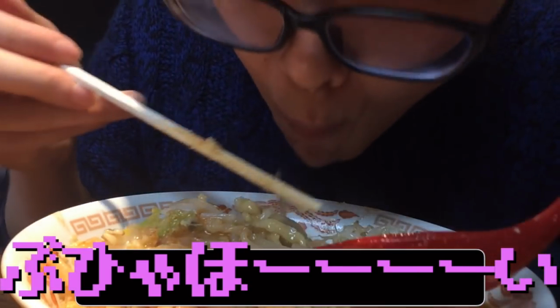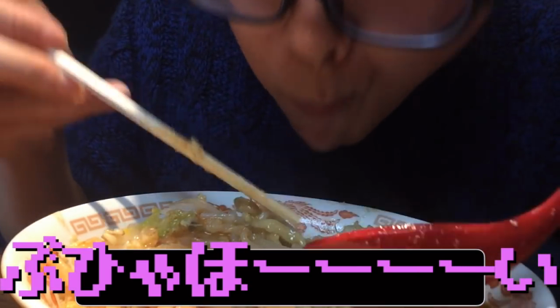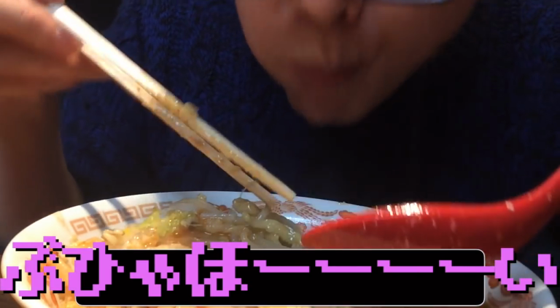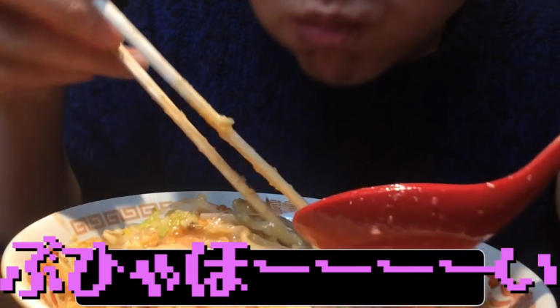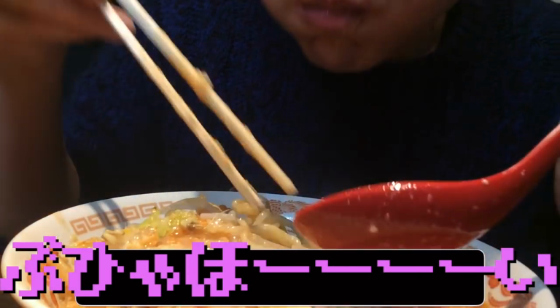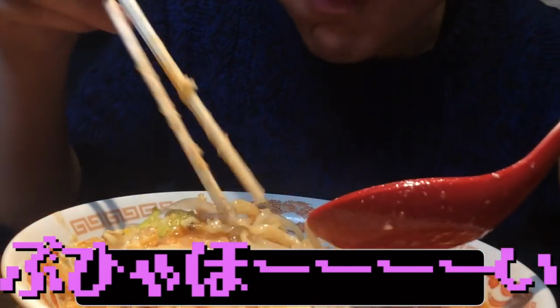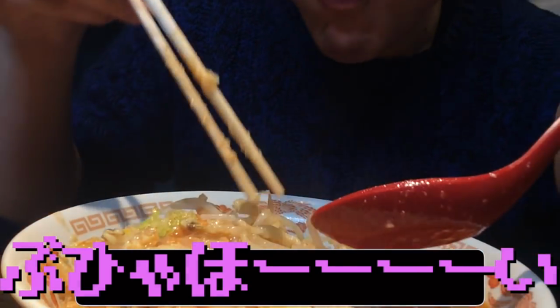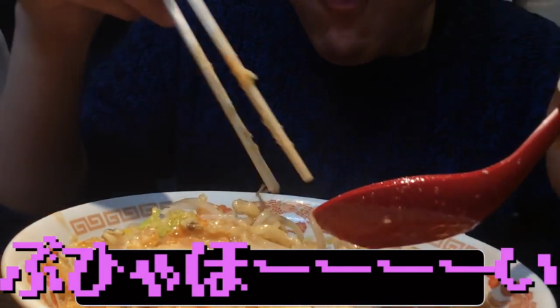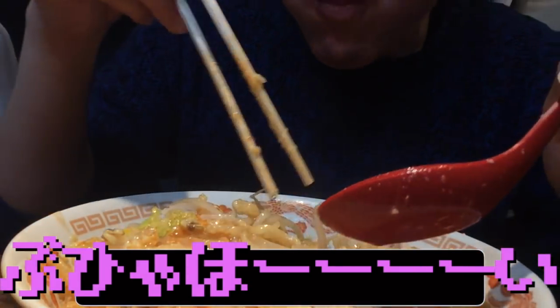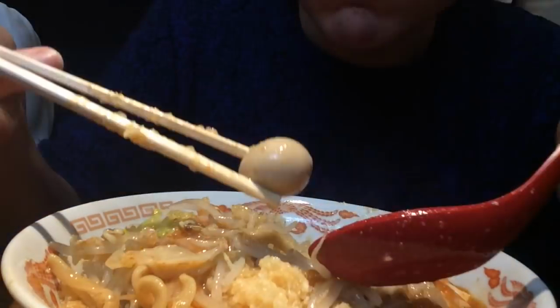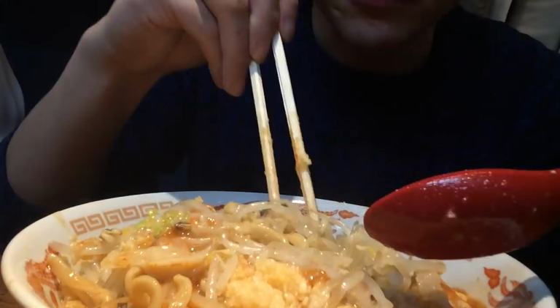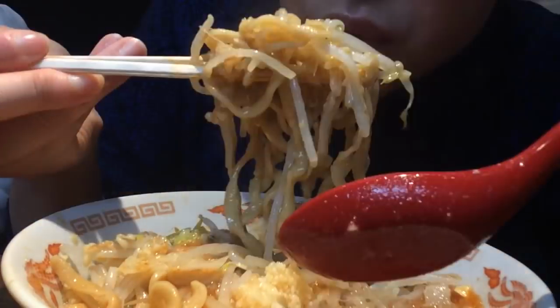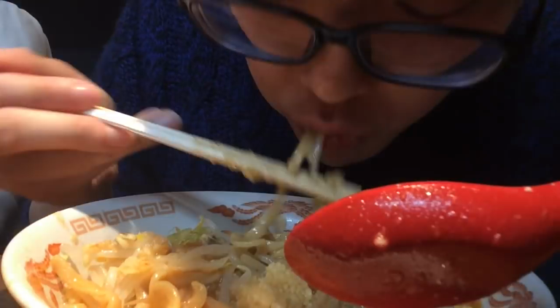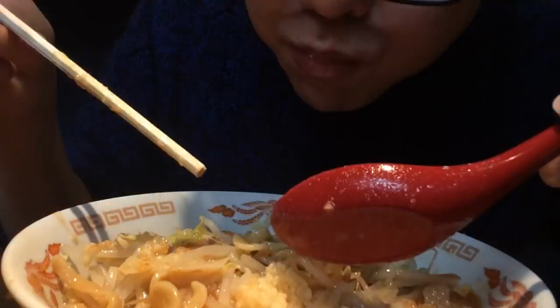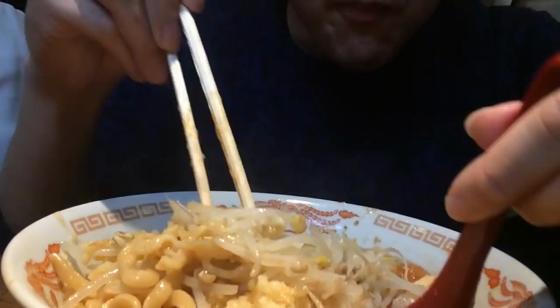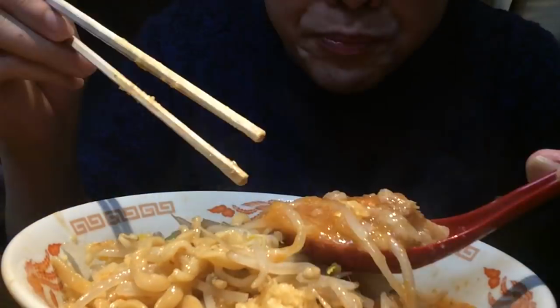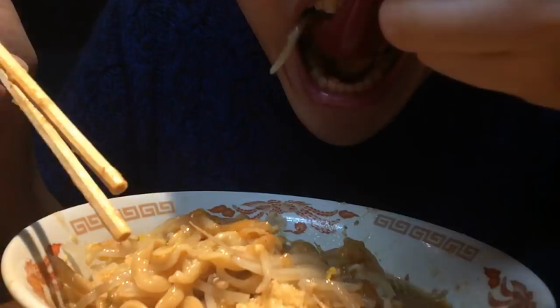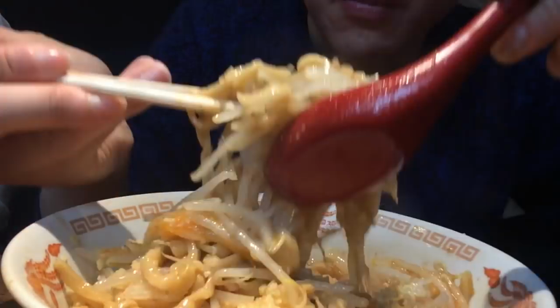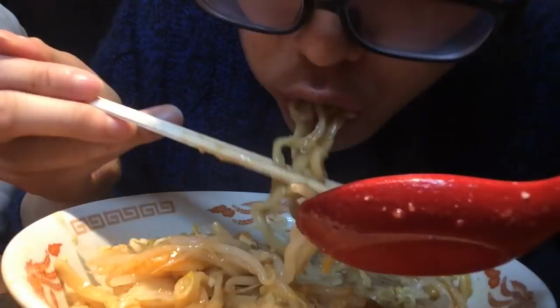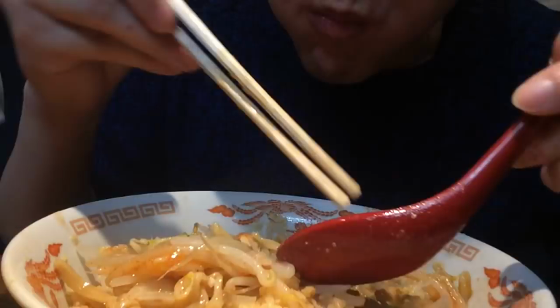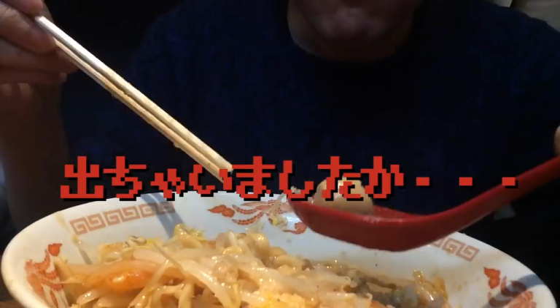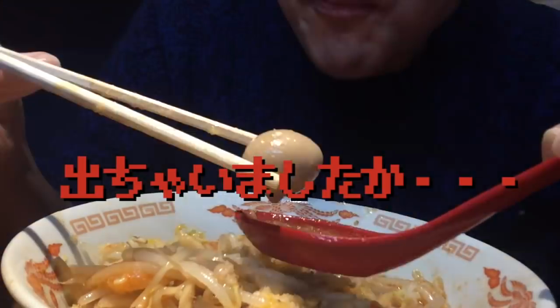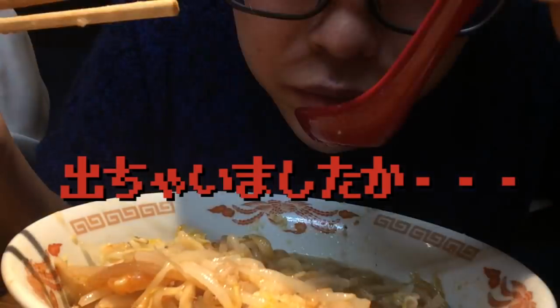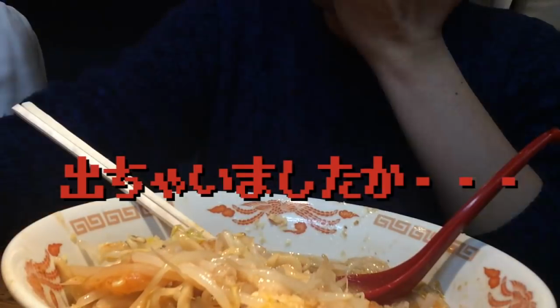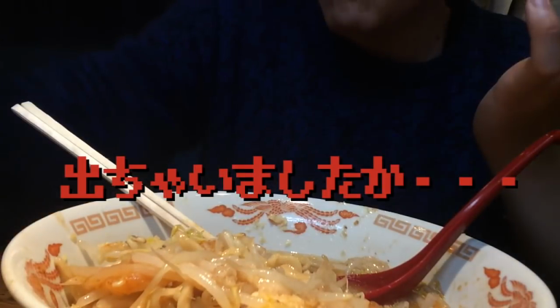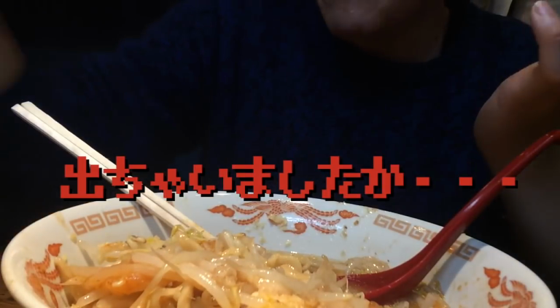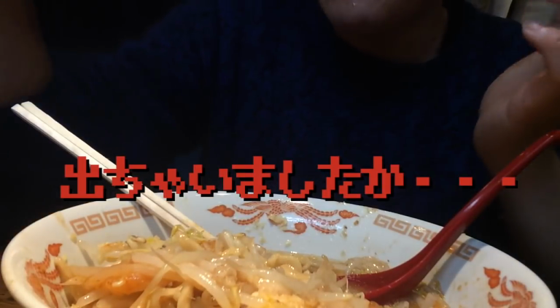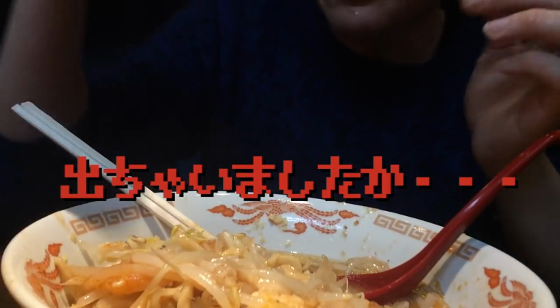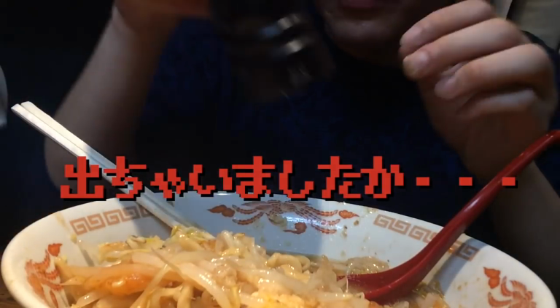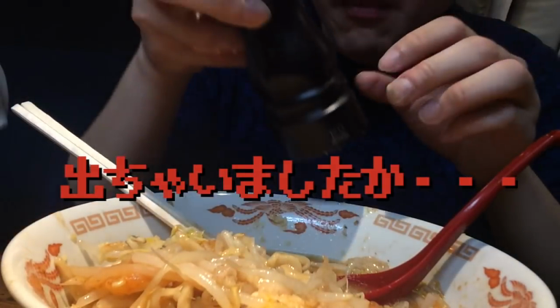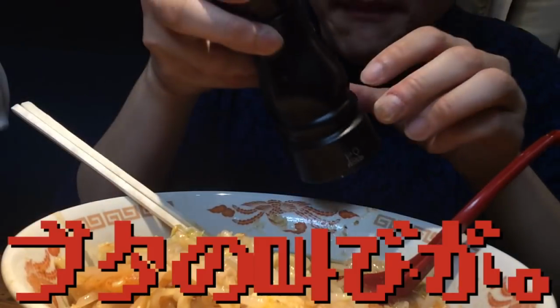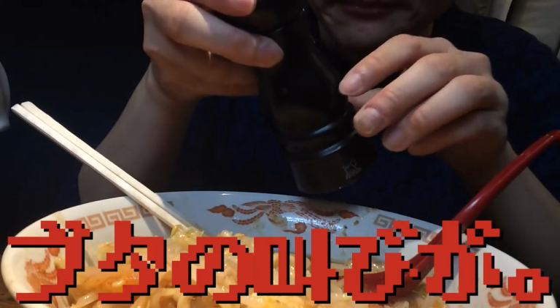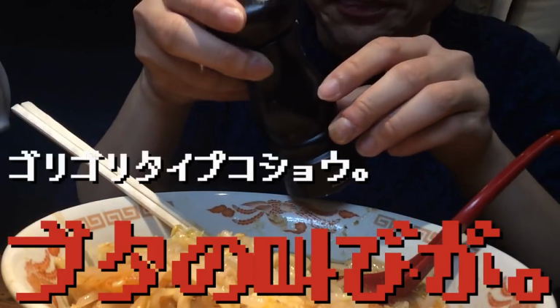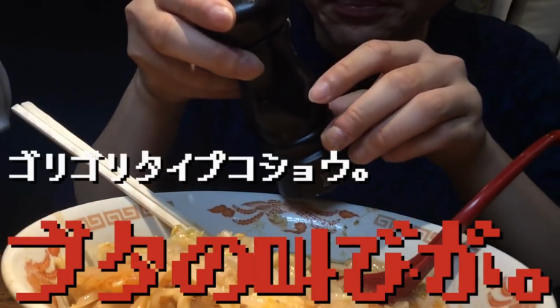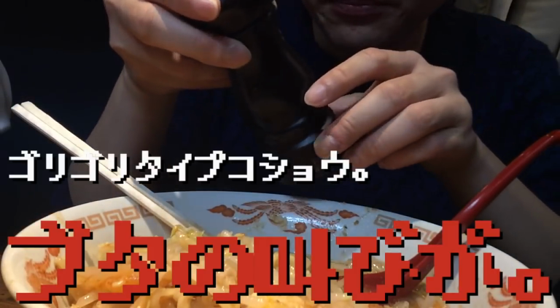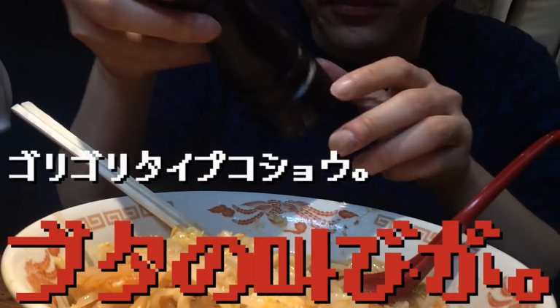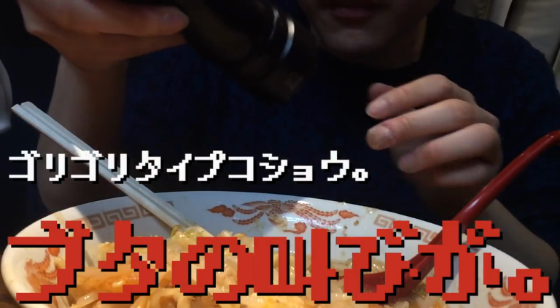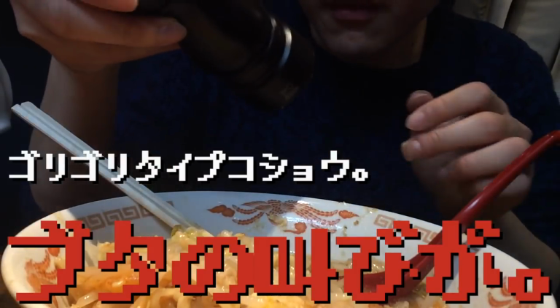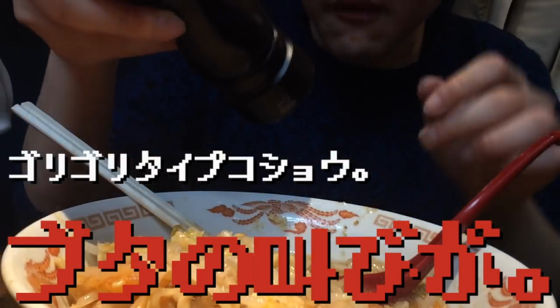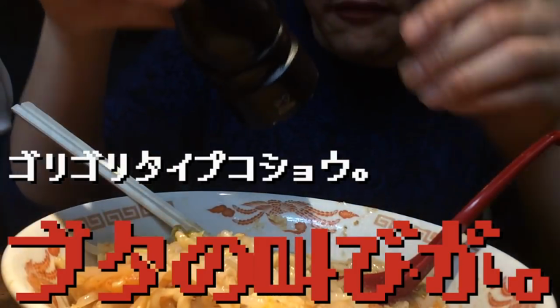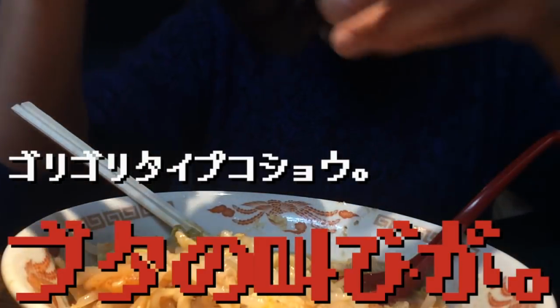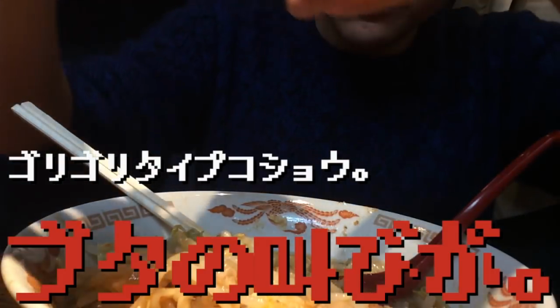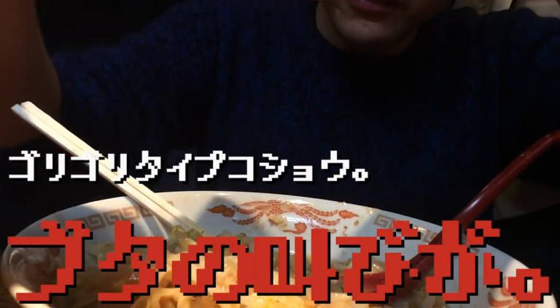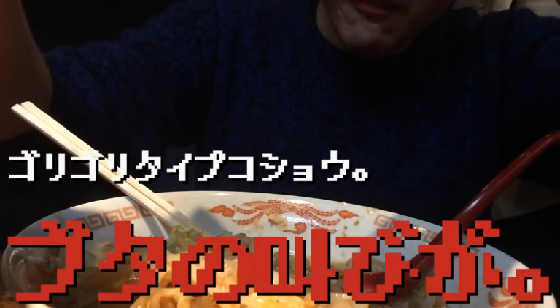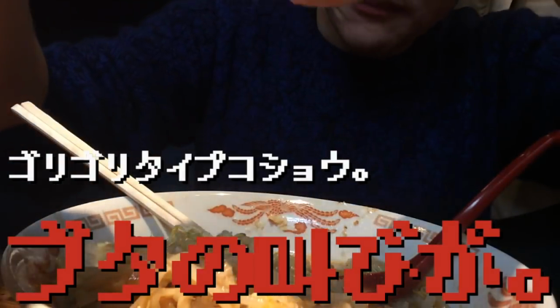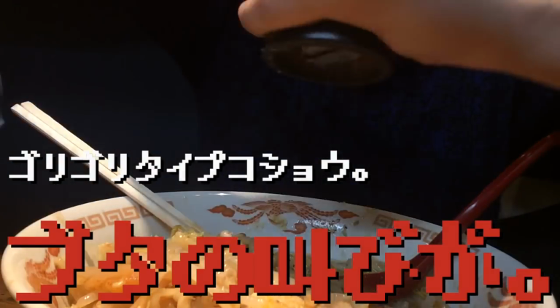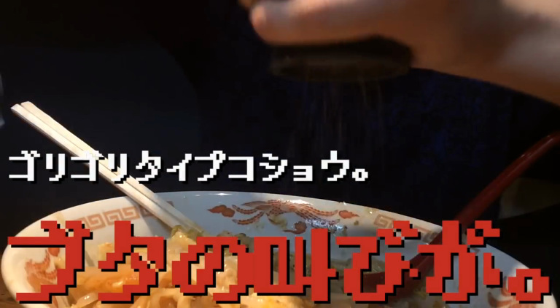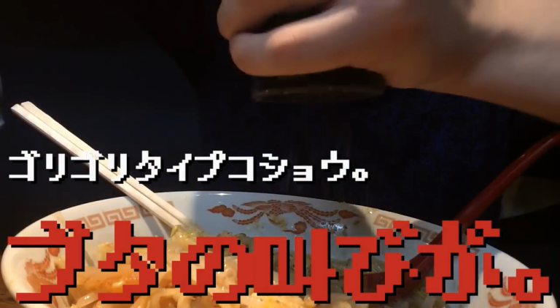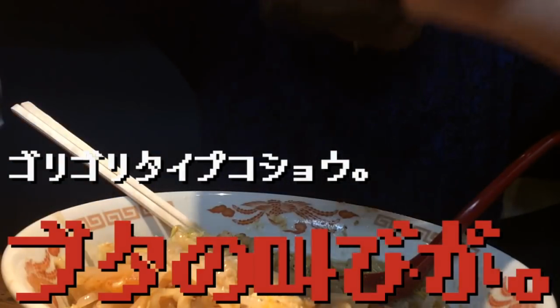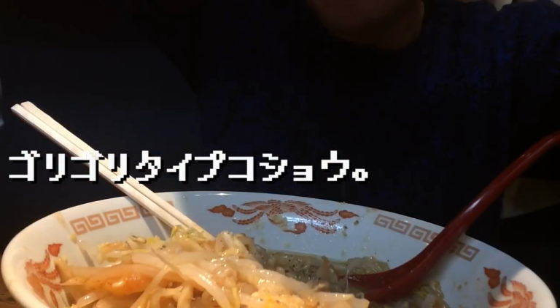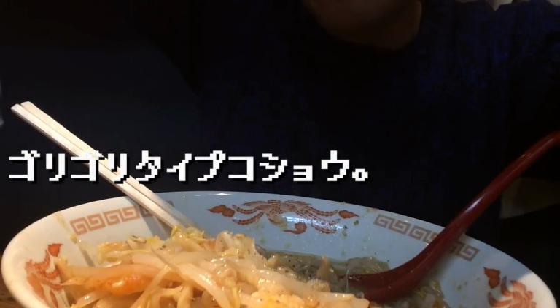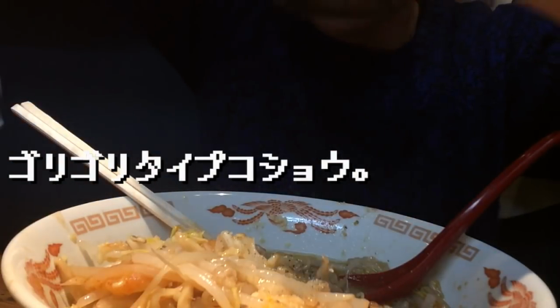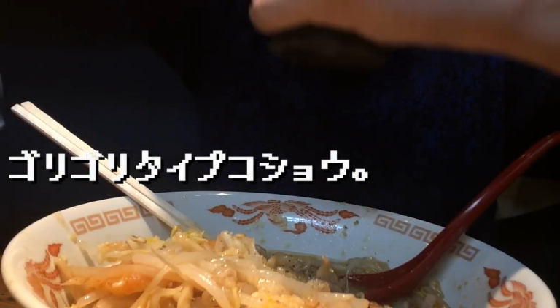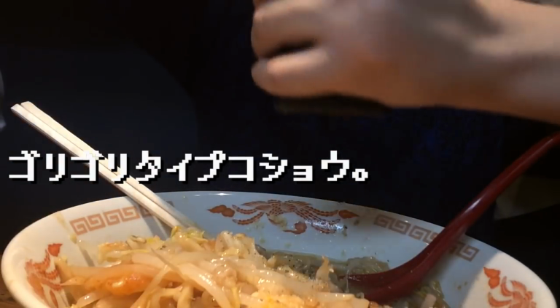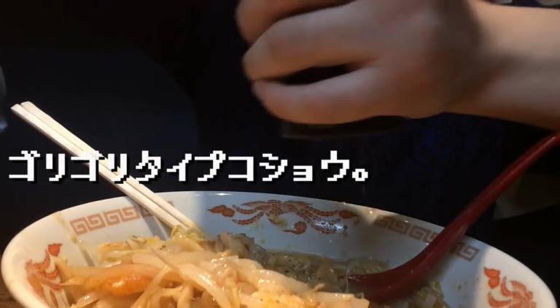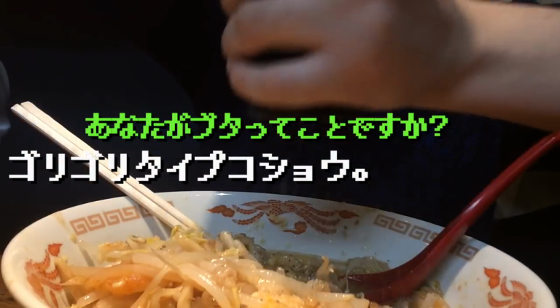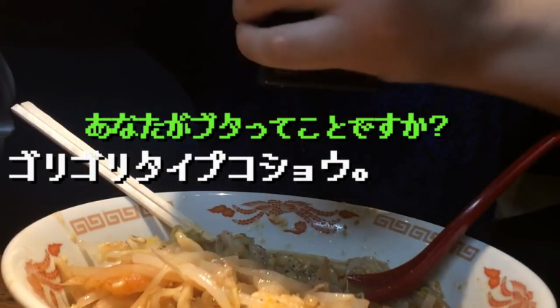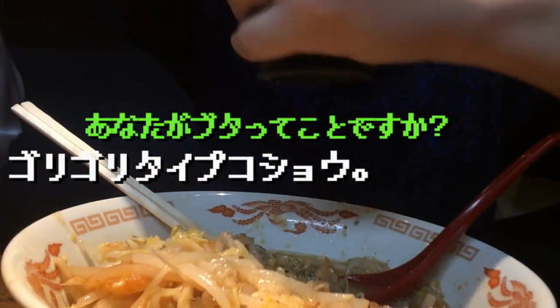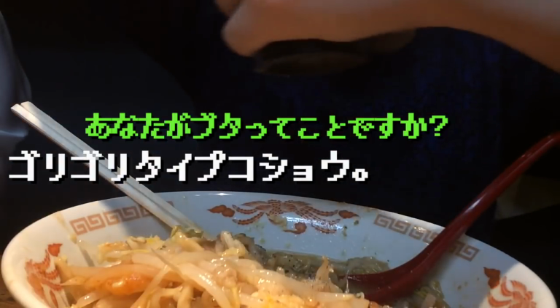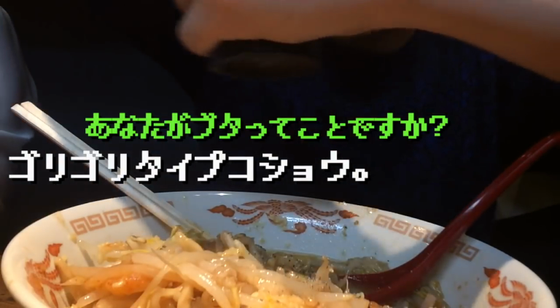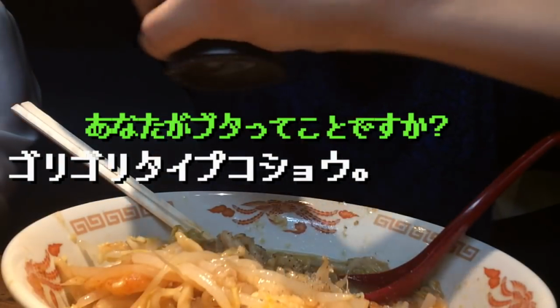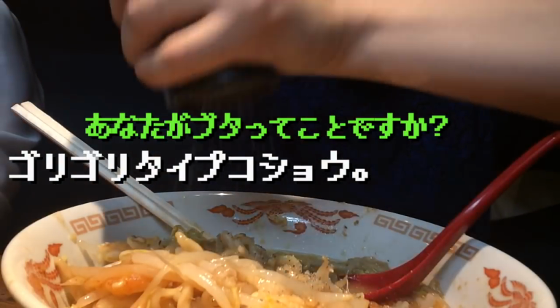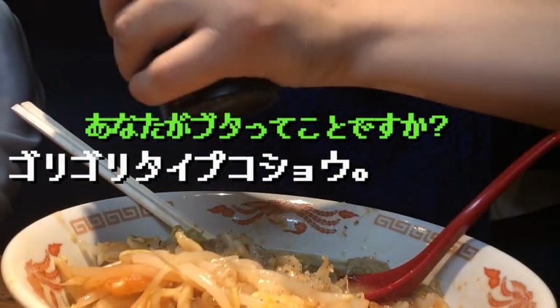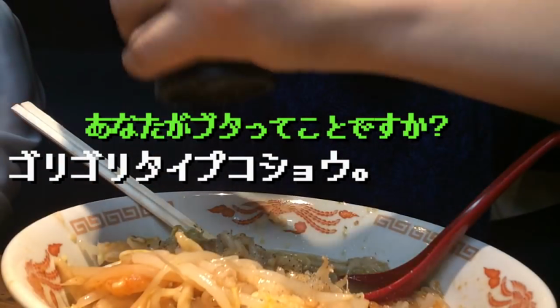増し増し増しのニンニクですね。ニンニクシャワー！ニンニクと麻婆とシャキ野菜と麺、これはつまりどういうことなのか、意味がわからない。豚の叫びが出ちゃいましたか。あなたが豚ってことですよ。